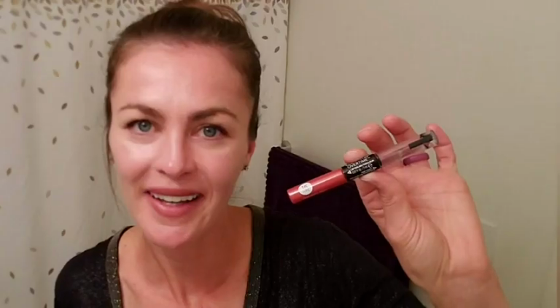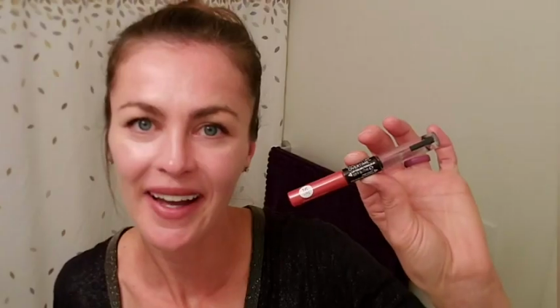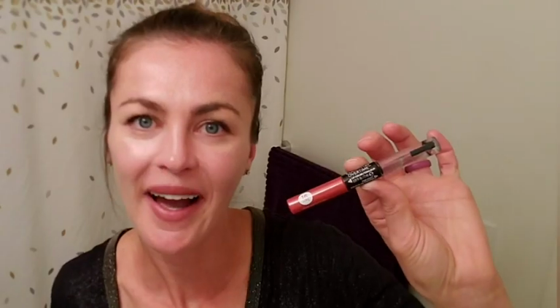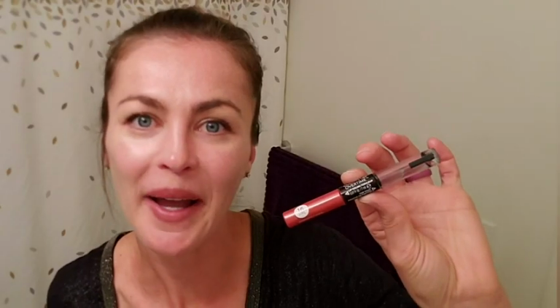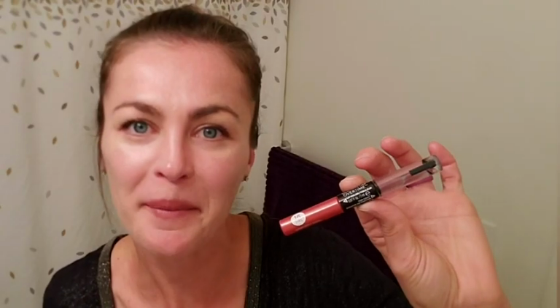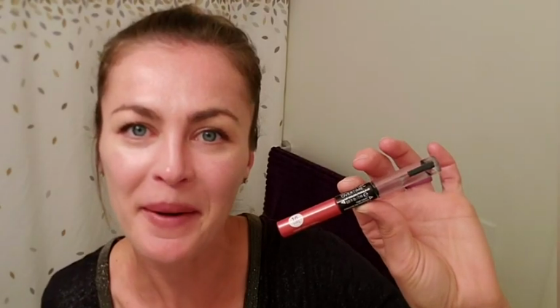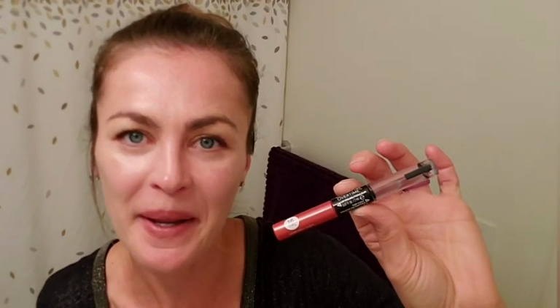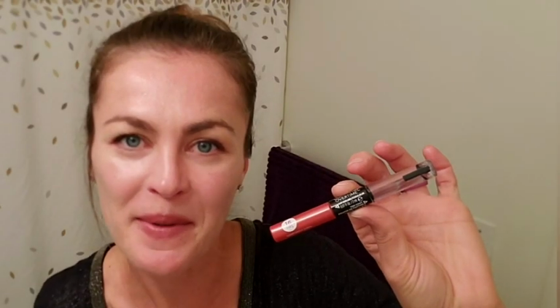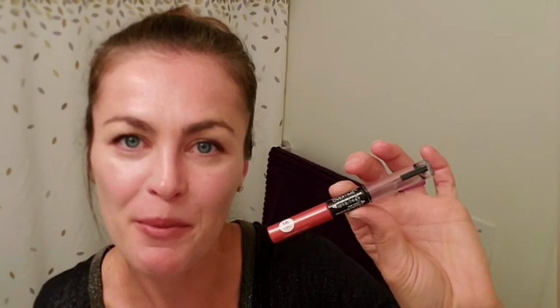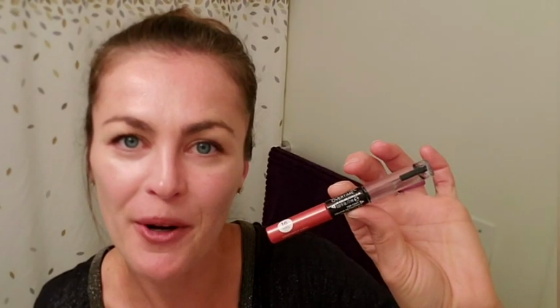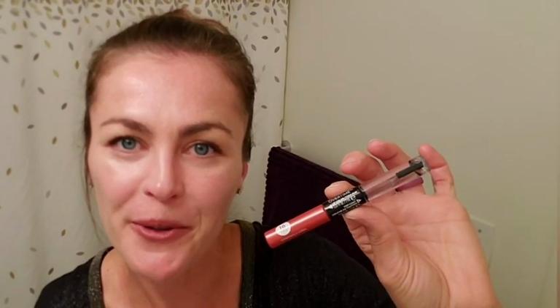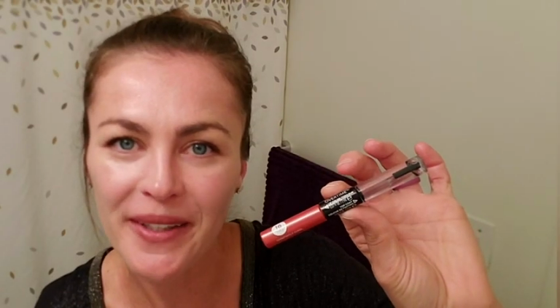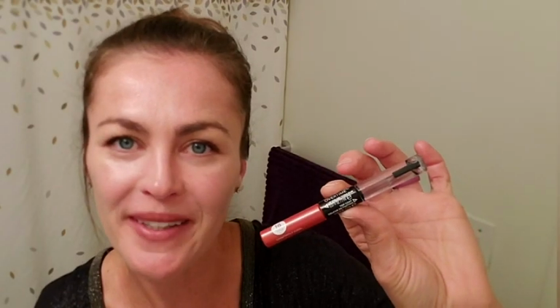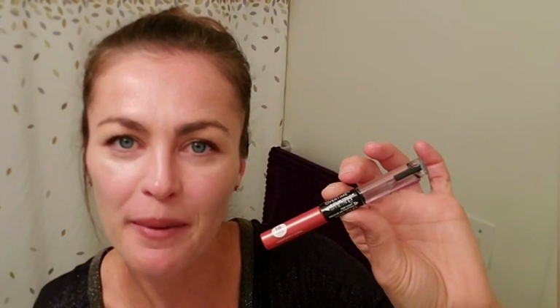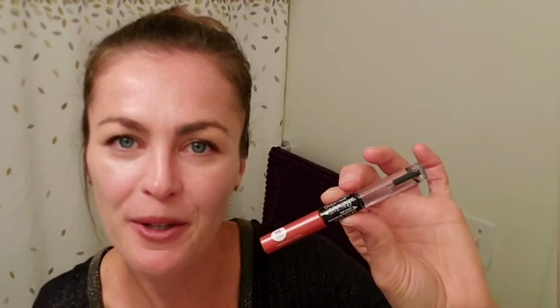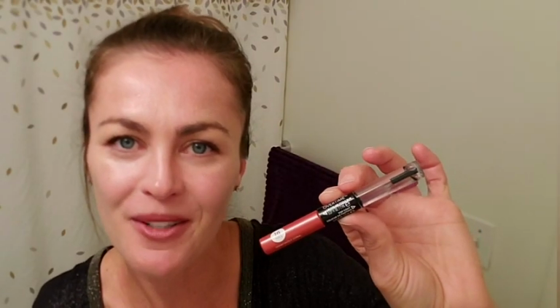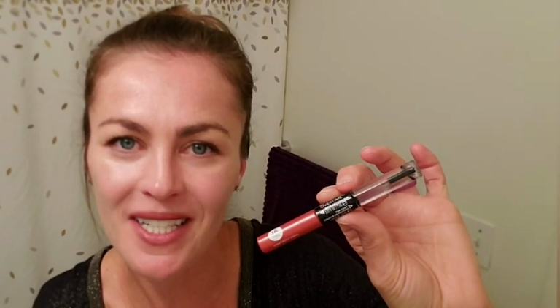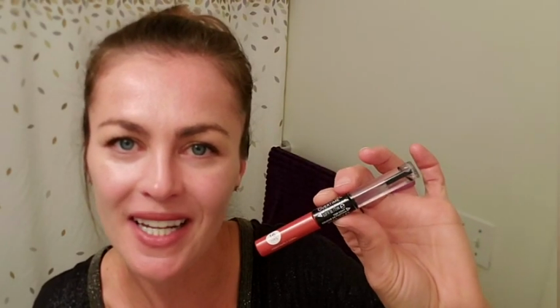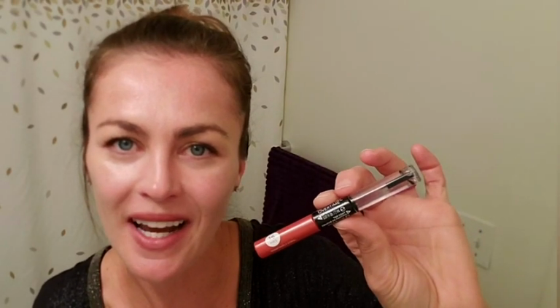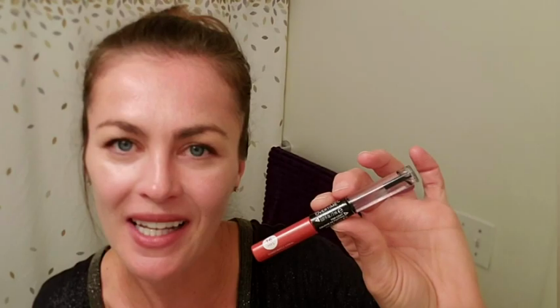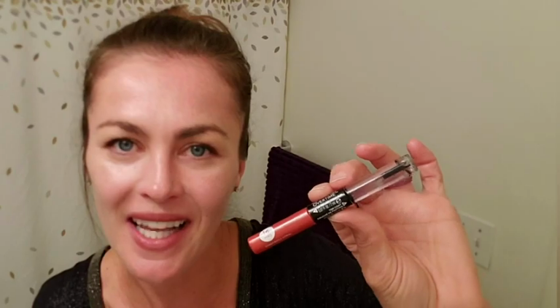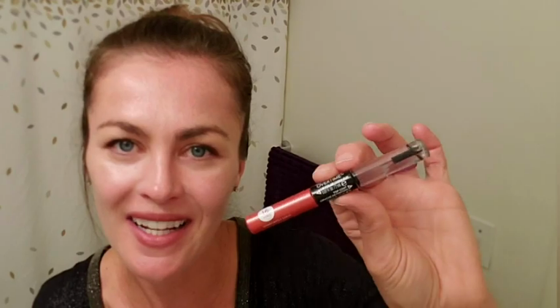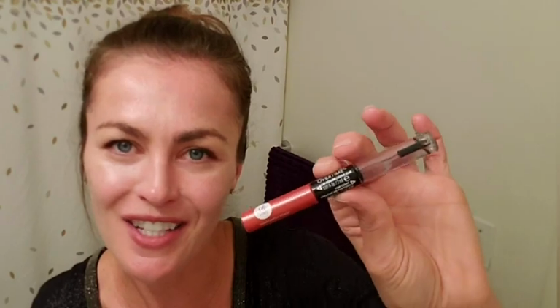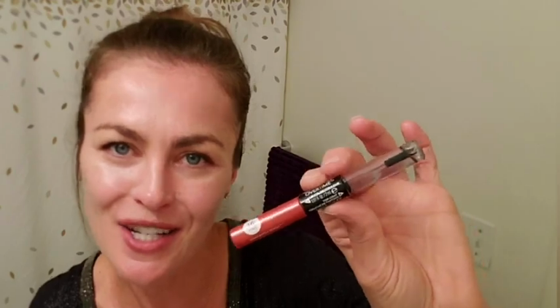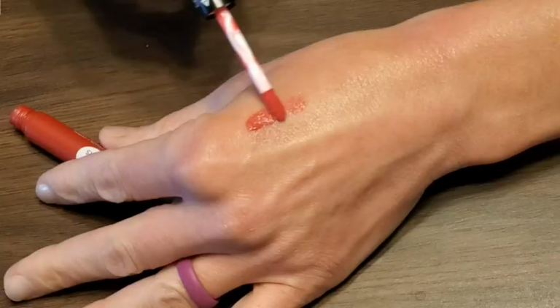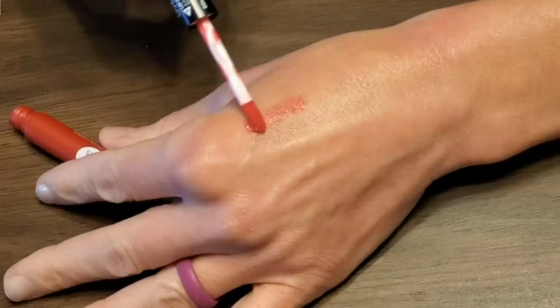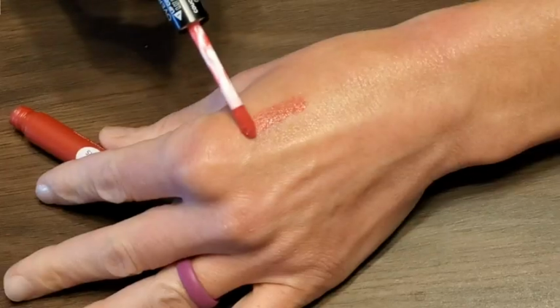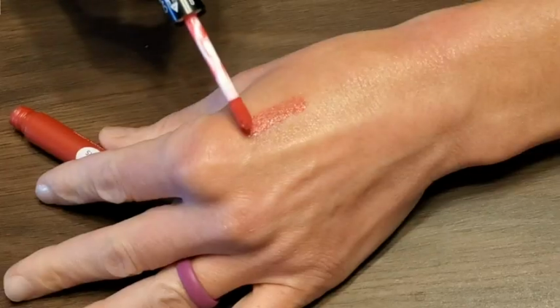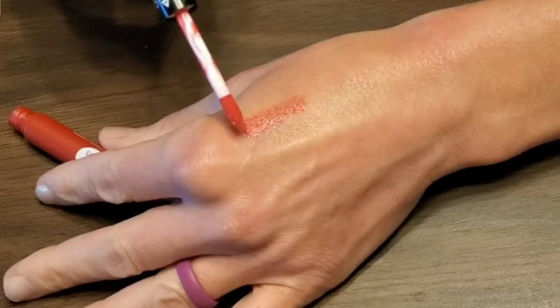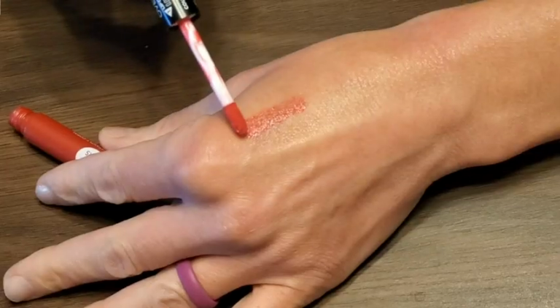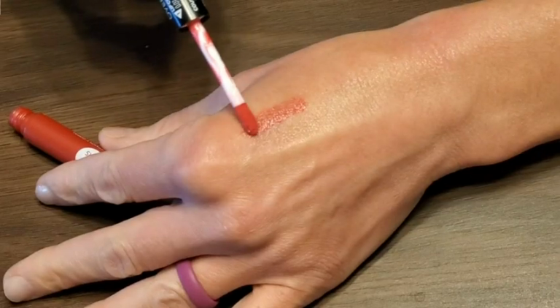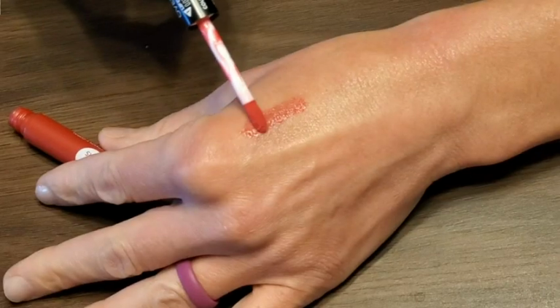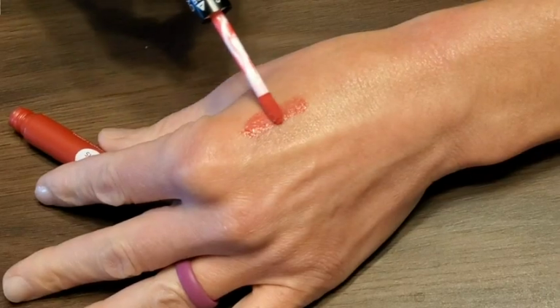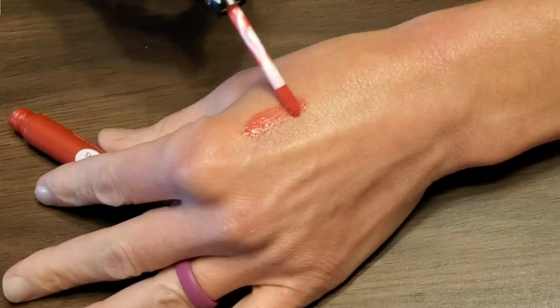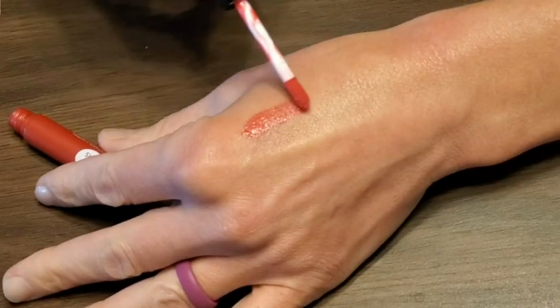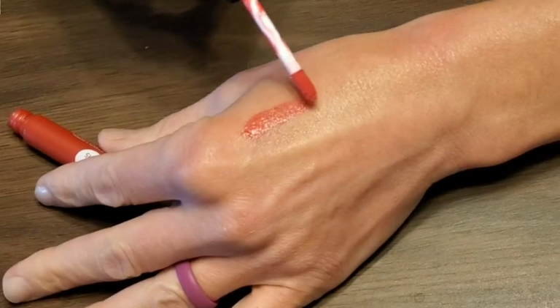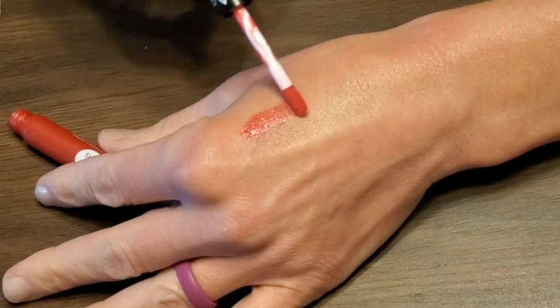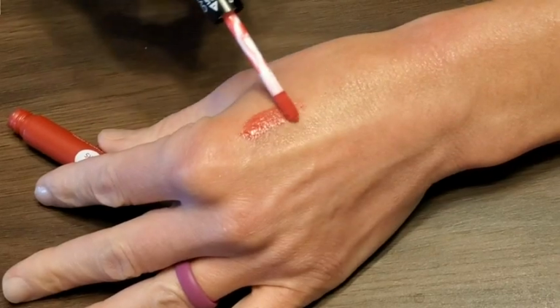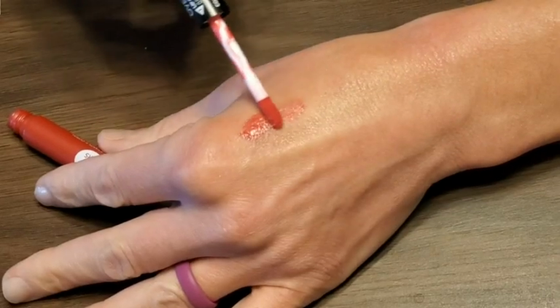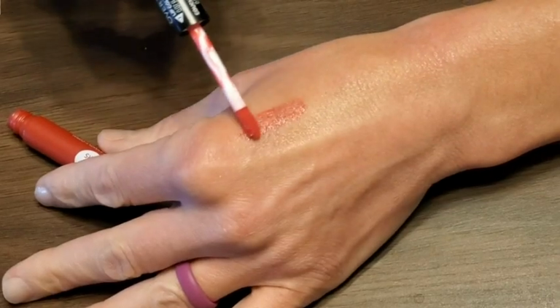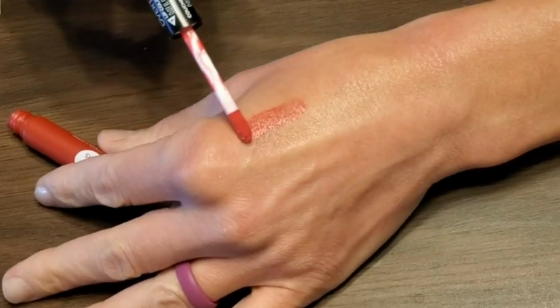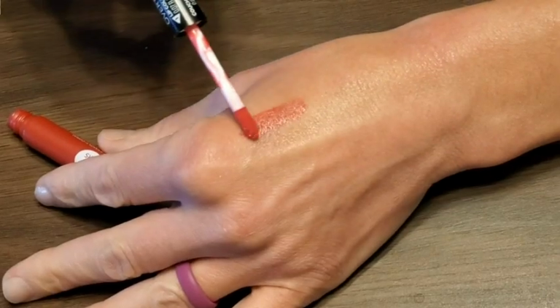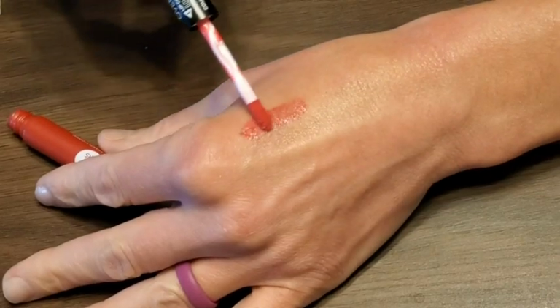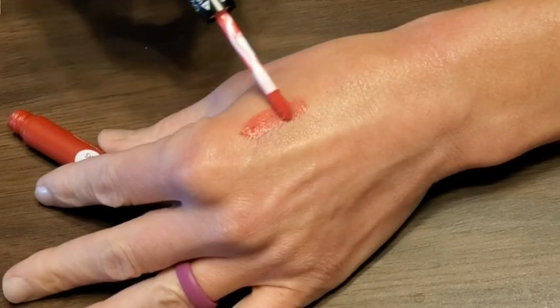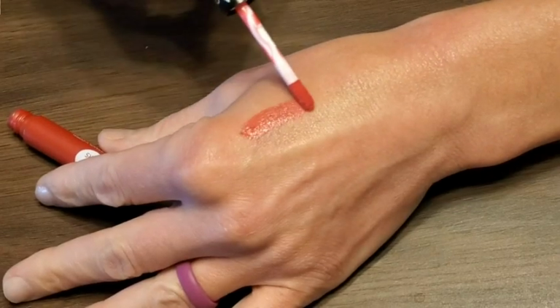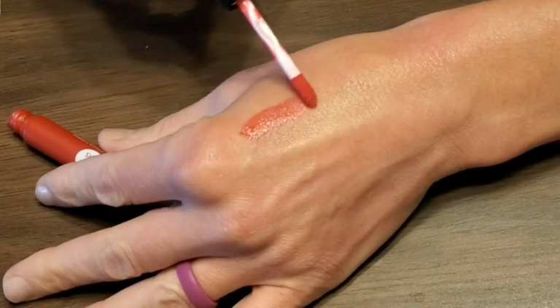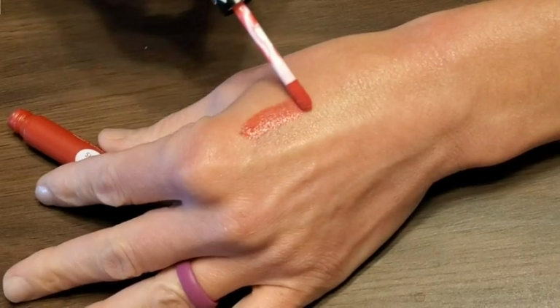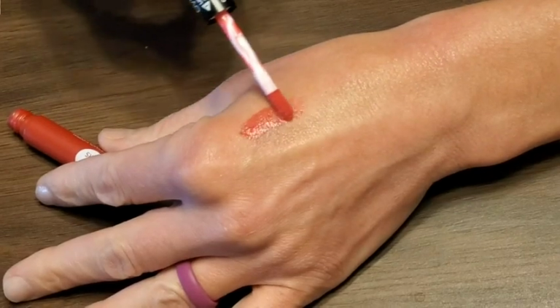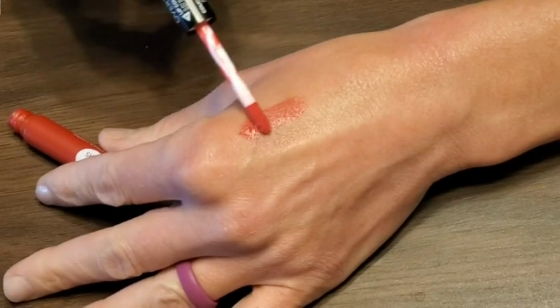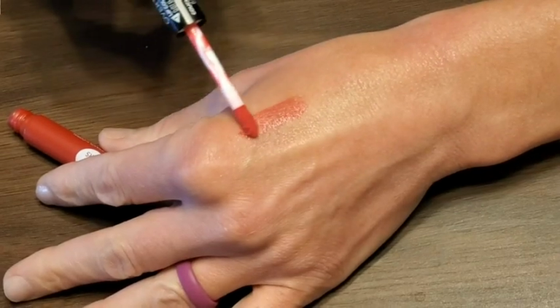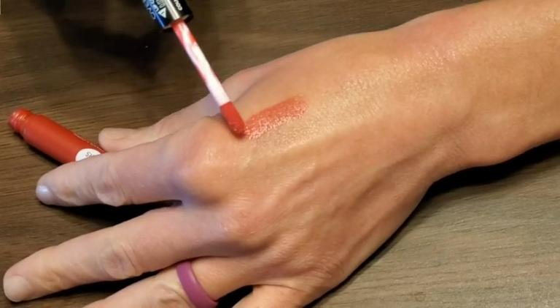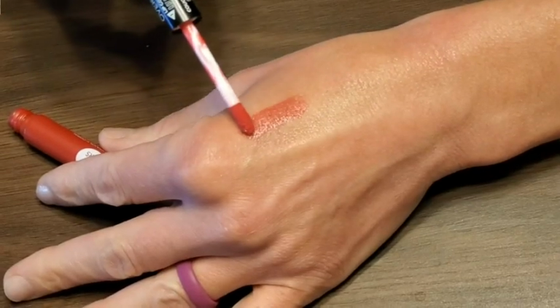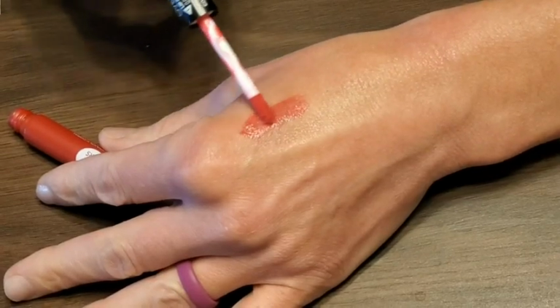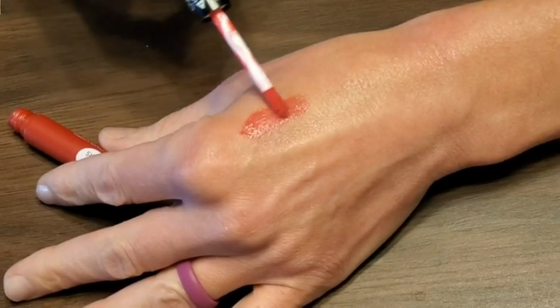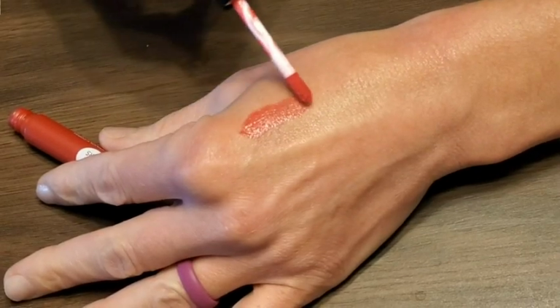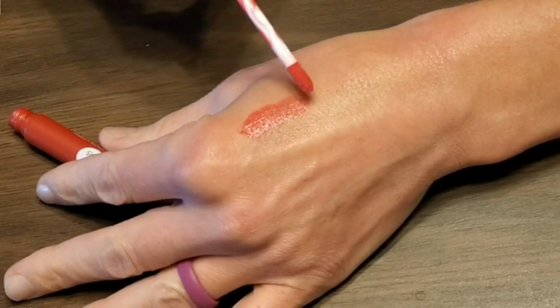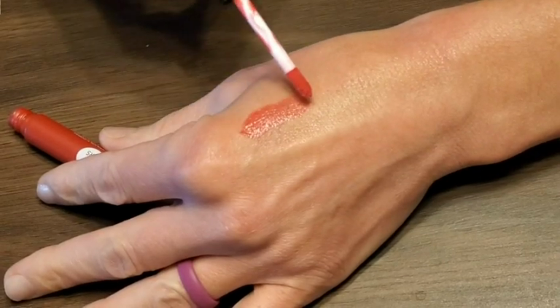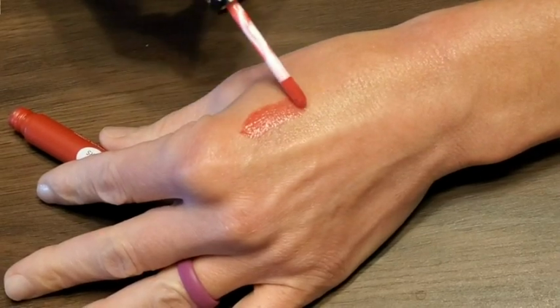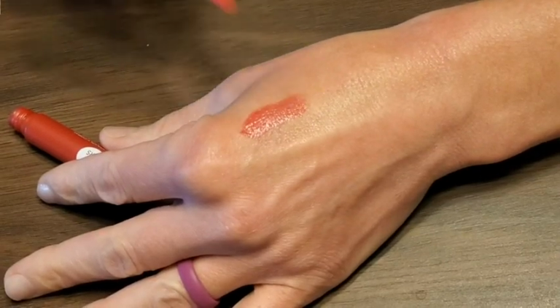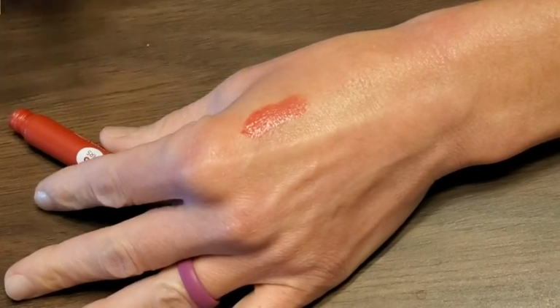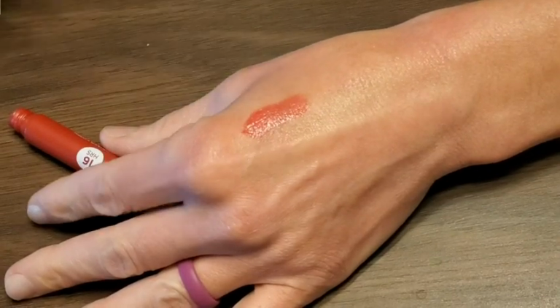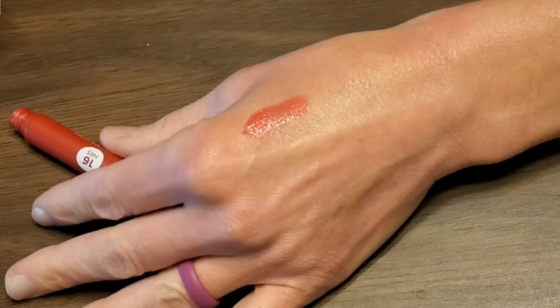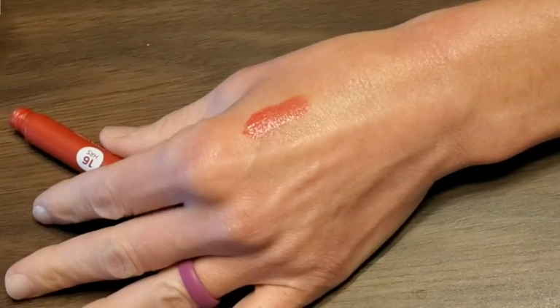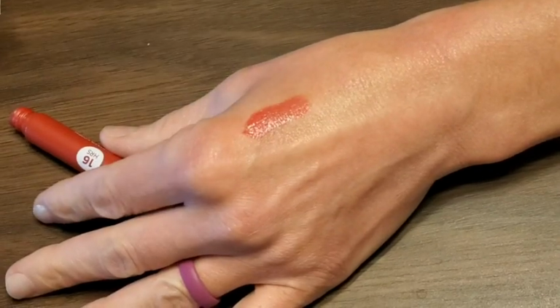Hi, my name is Brooke with WTI. I'd like to share with you Revlon Colorstay Overtime. This is called Constantly Coral.